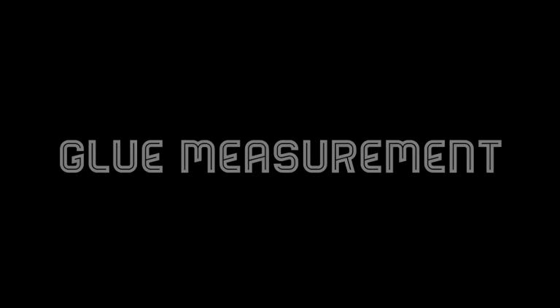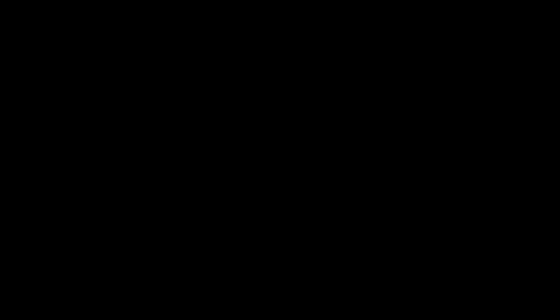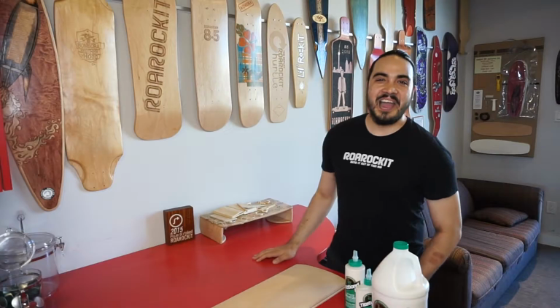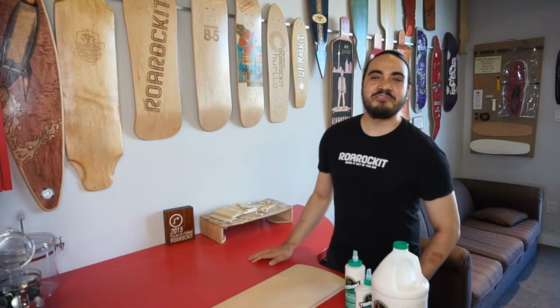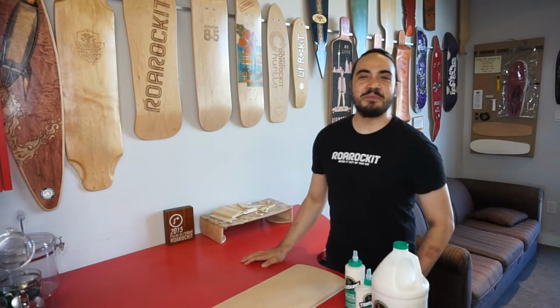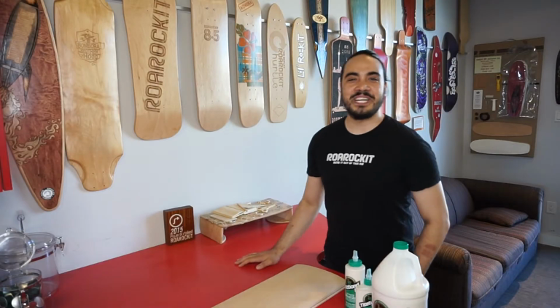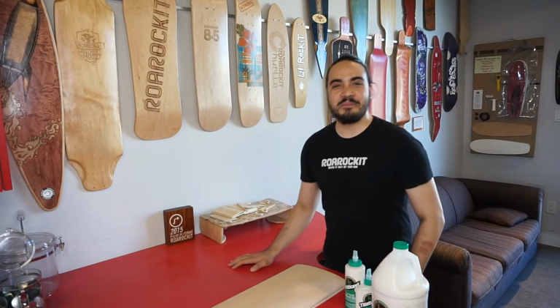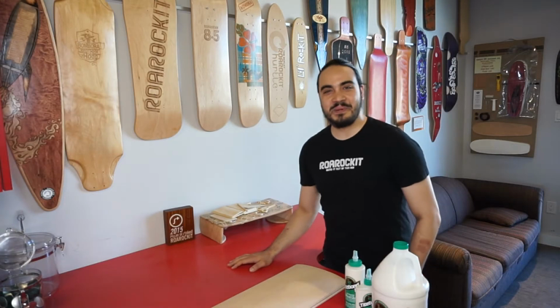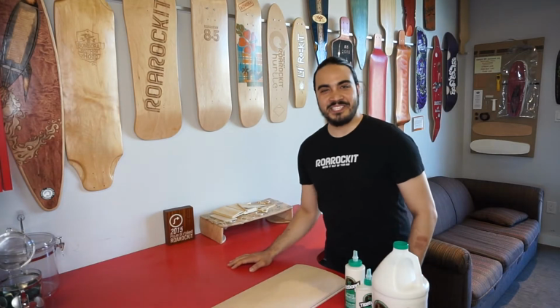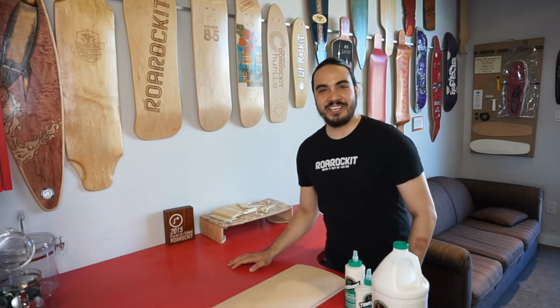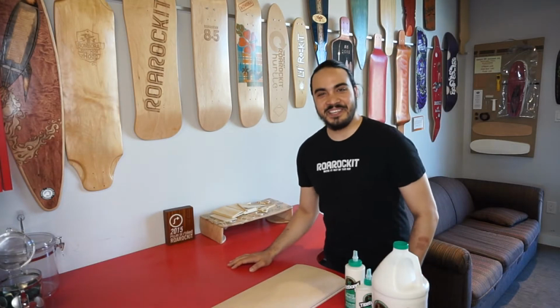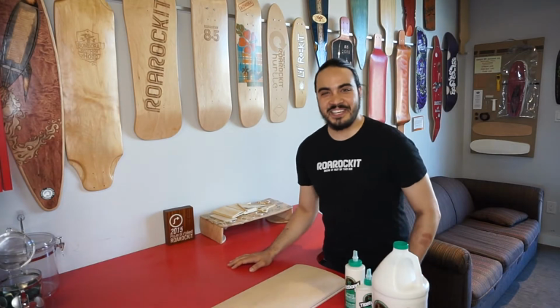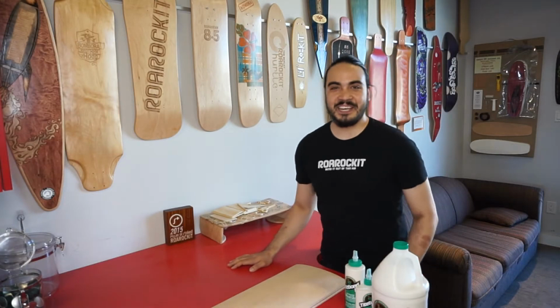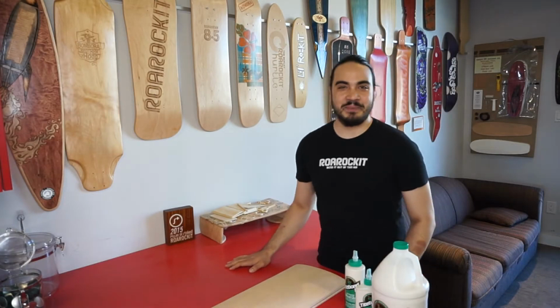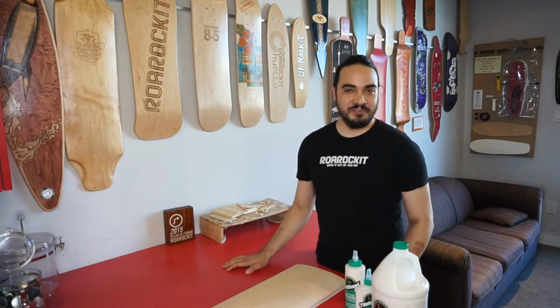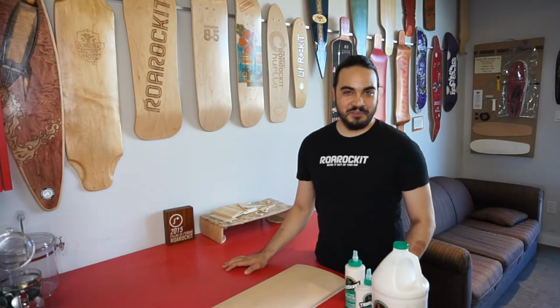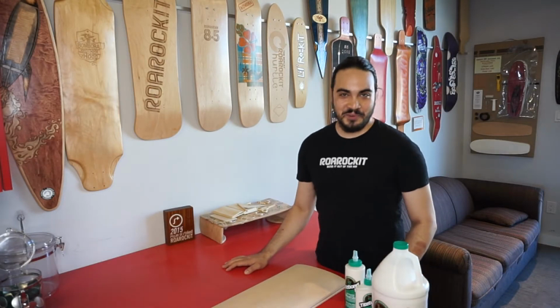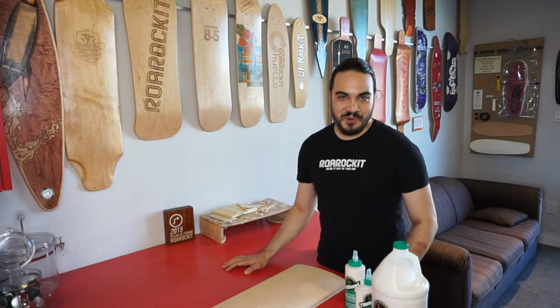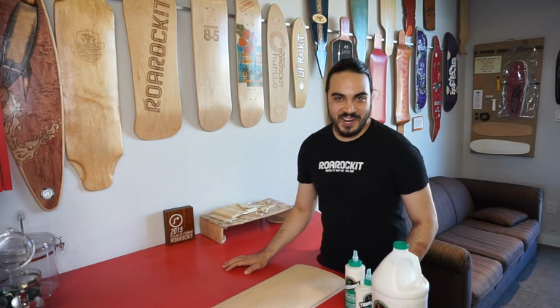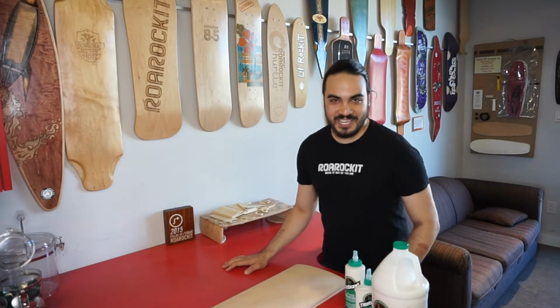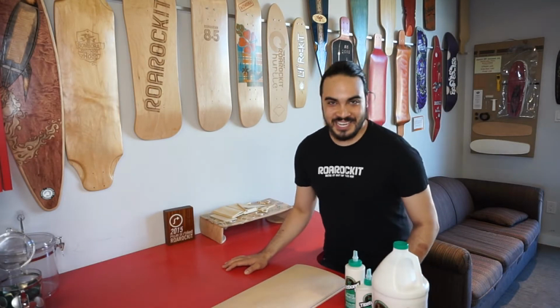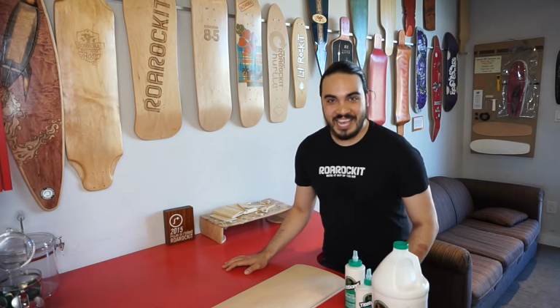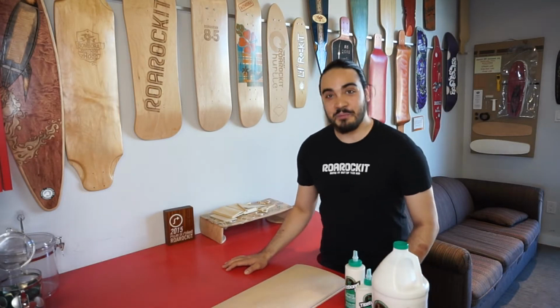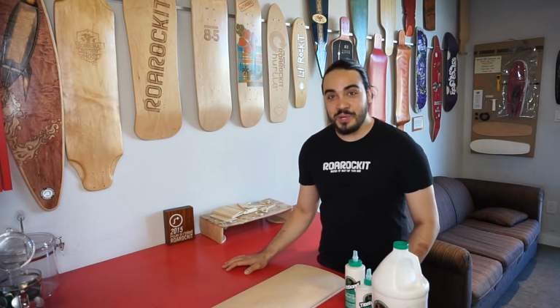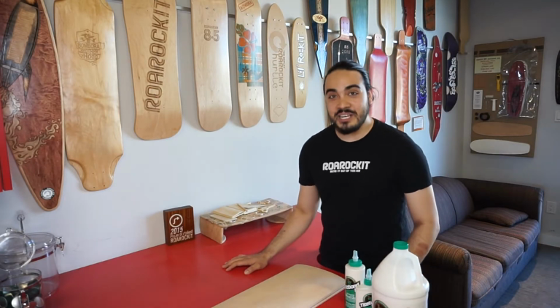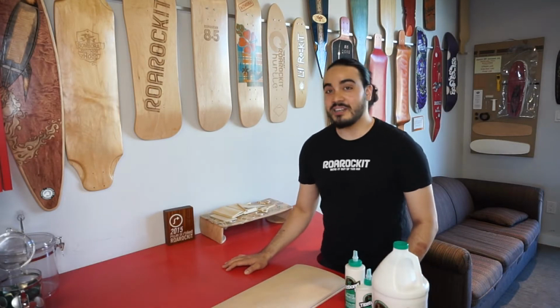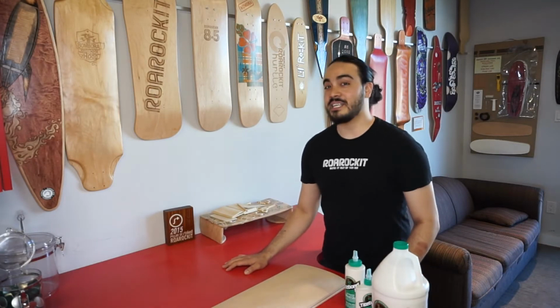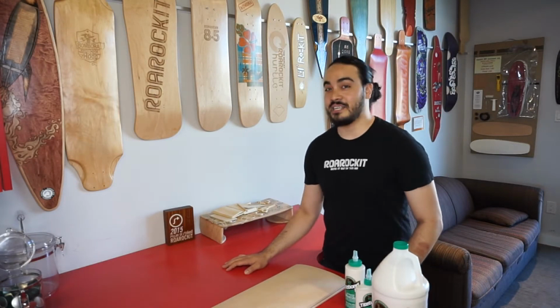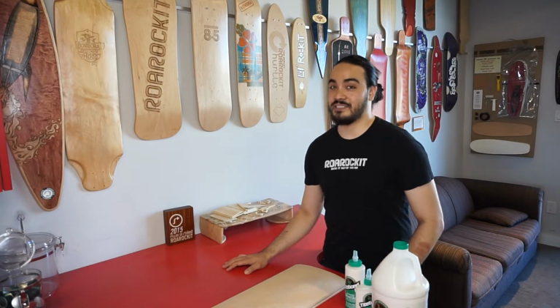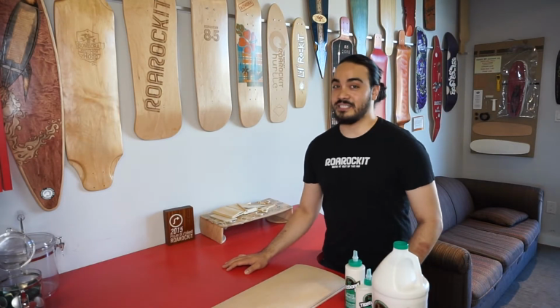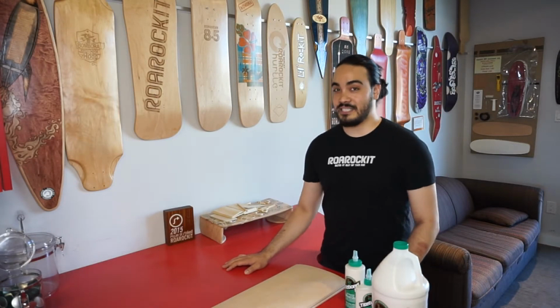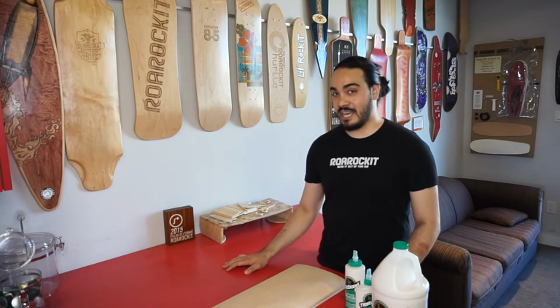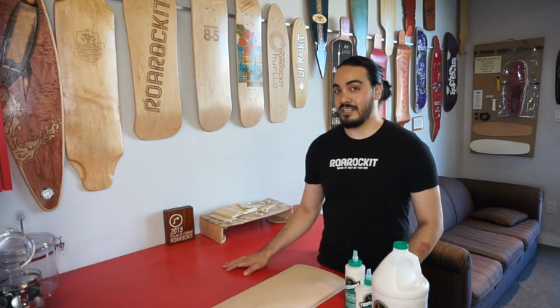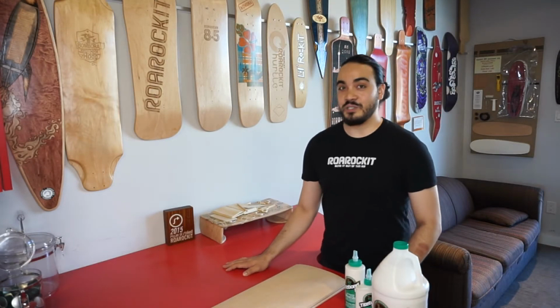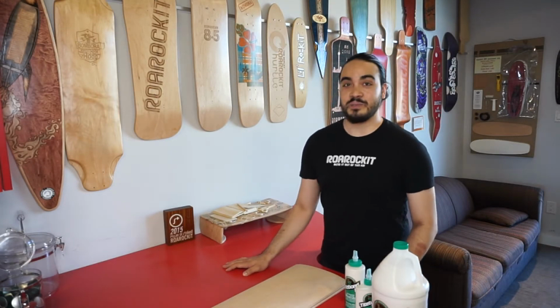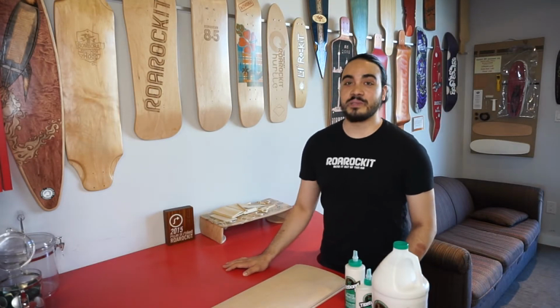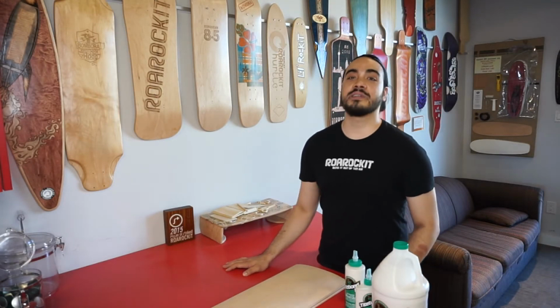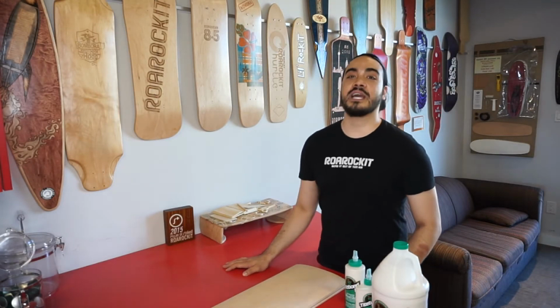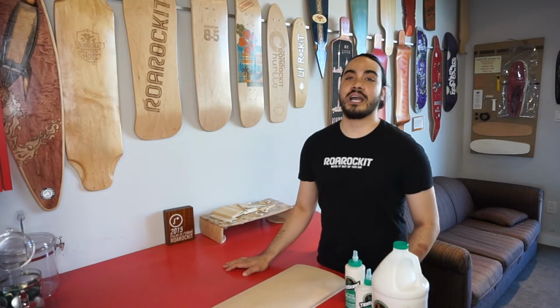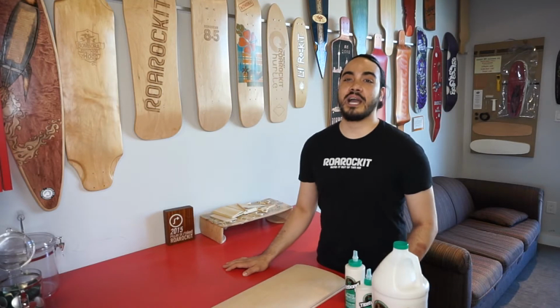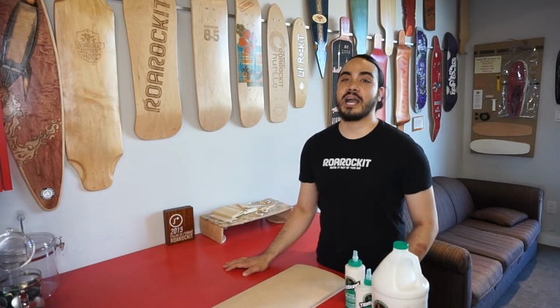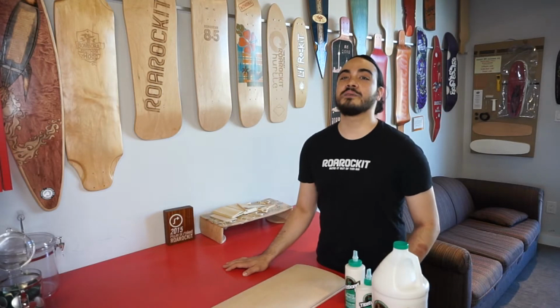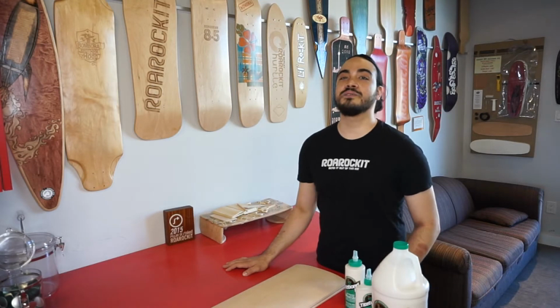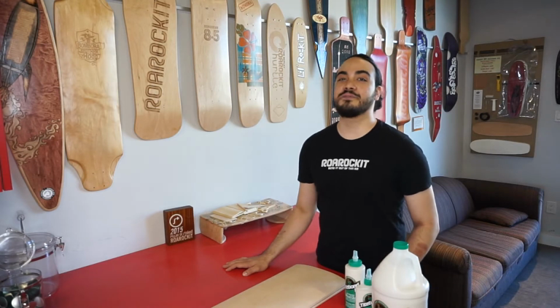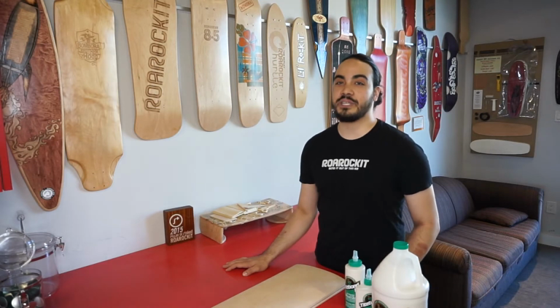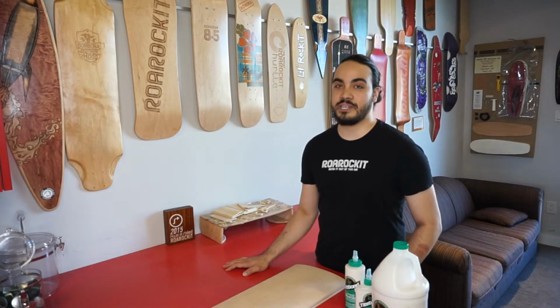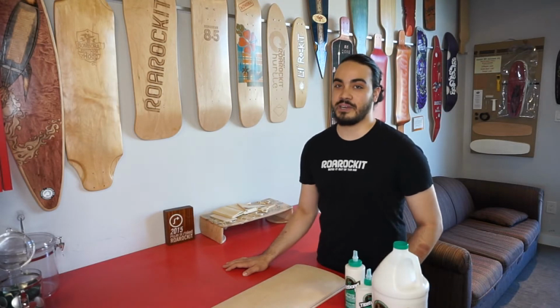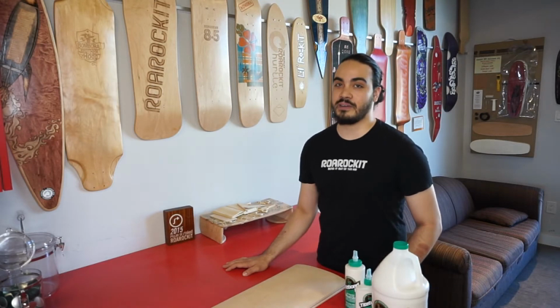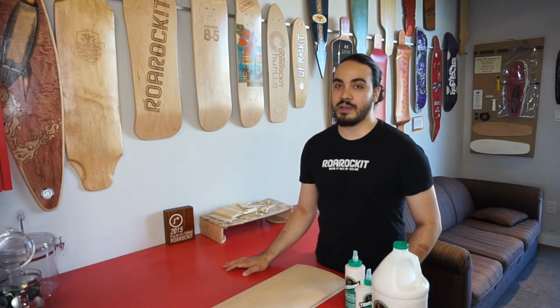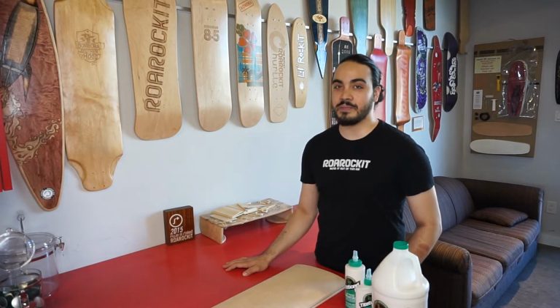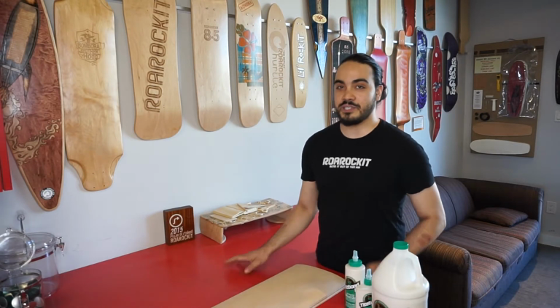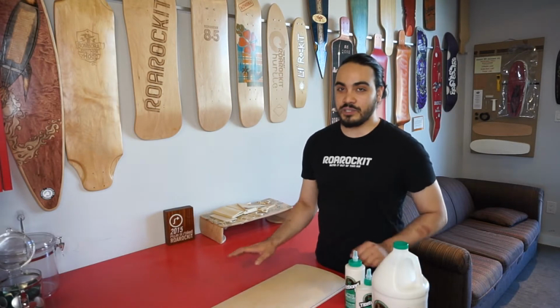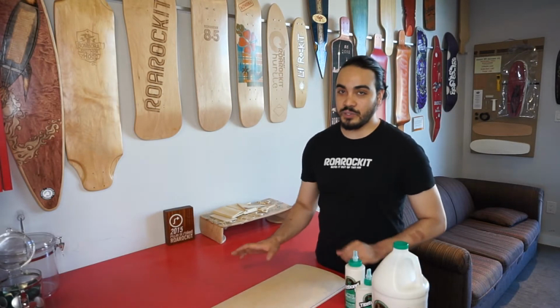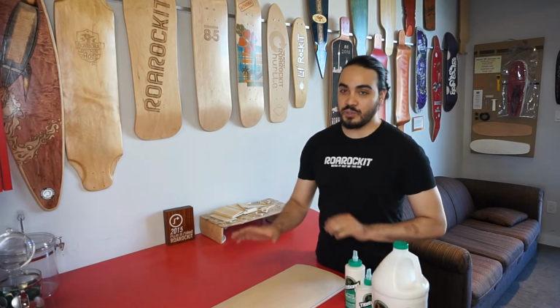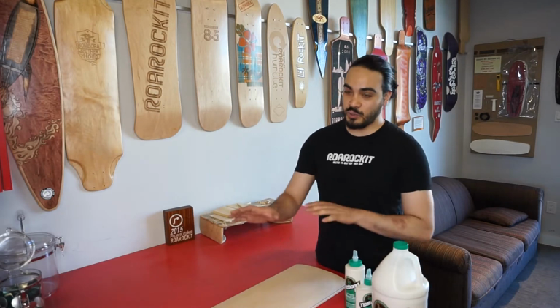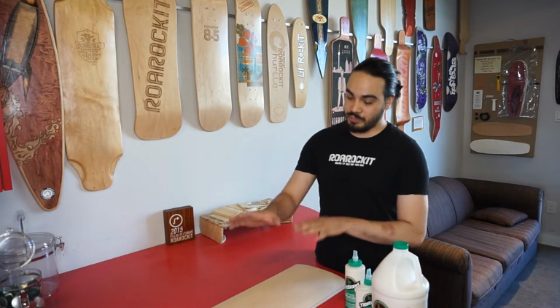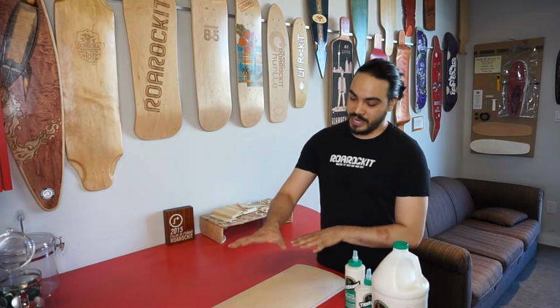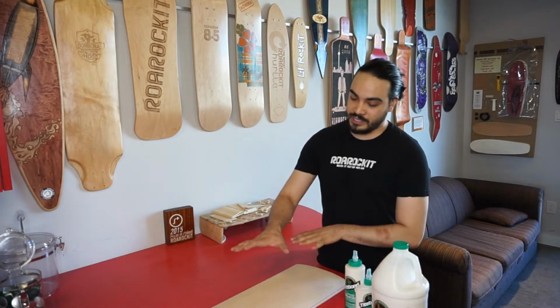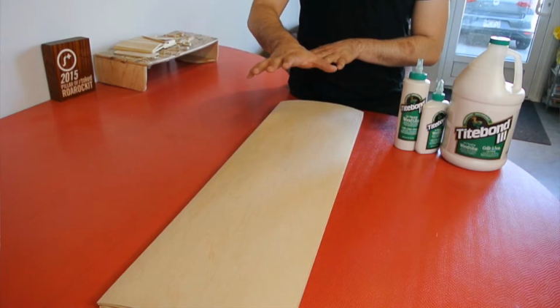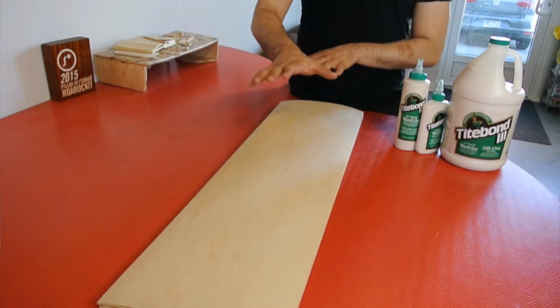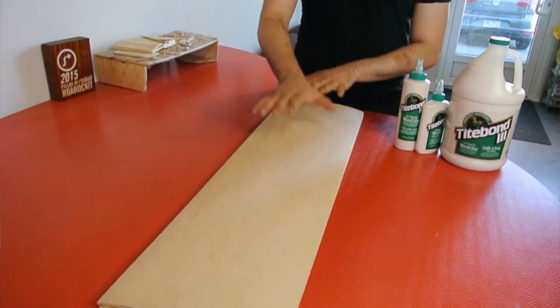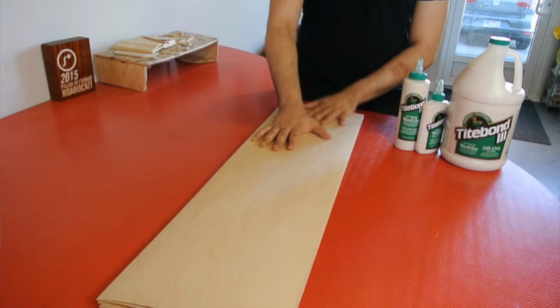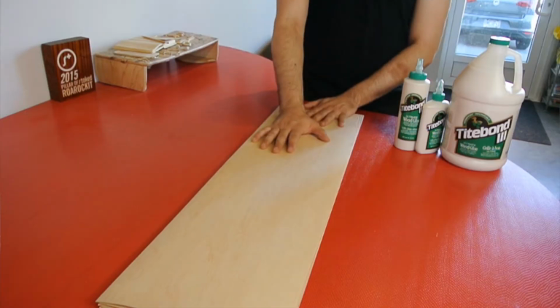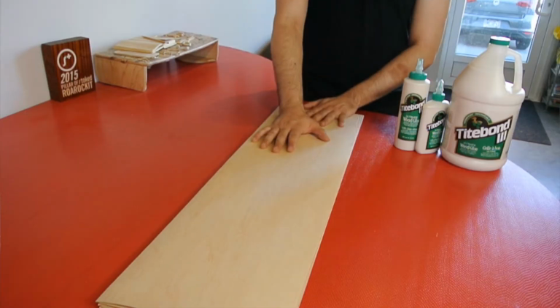Hi everybody, I'm Marcel. I'm here for BroRocket and we are here today to learn how to figure out how much glue to apply to a project.